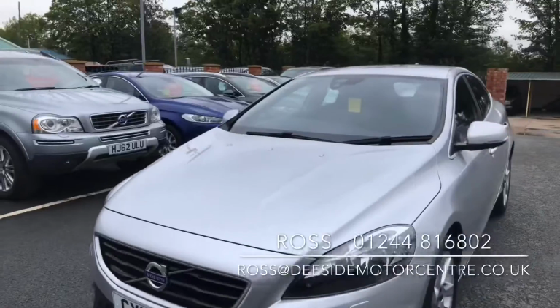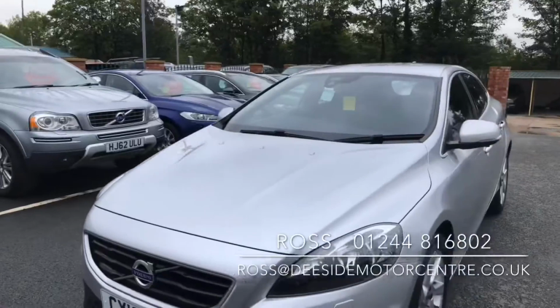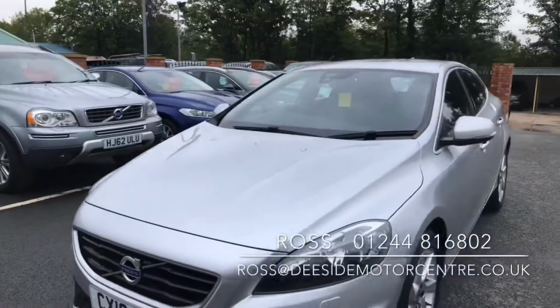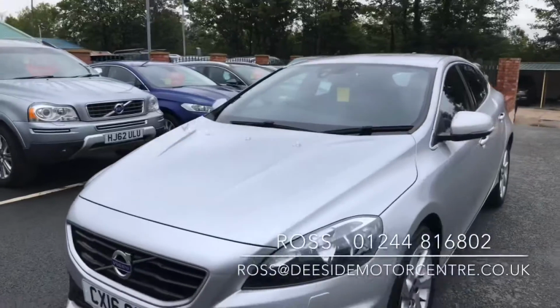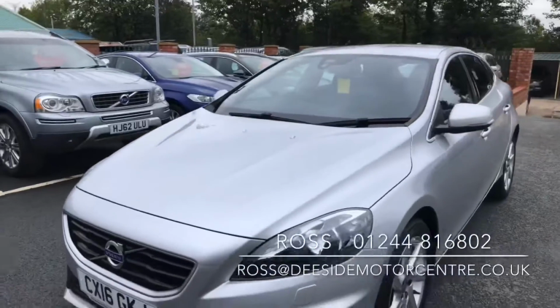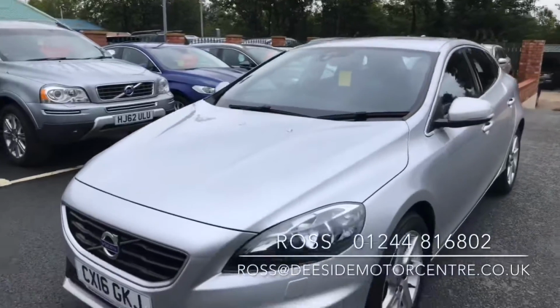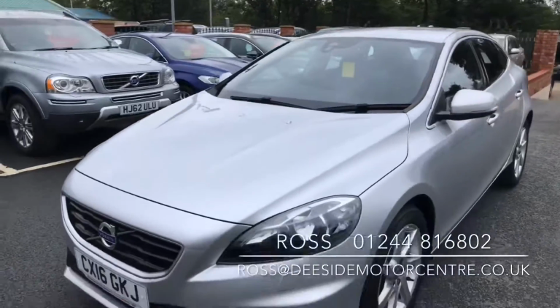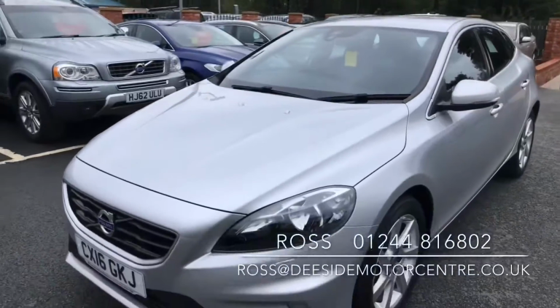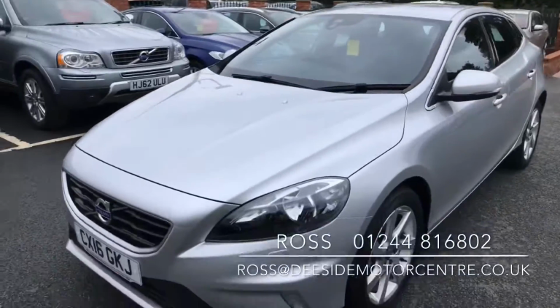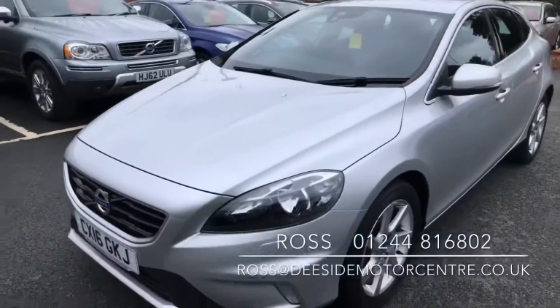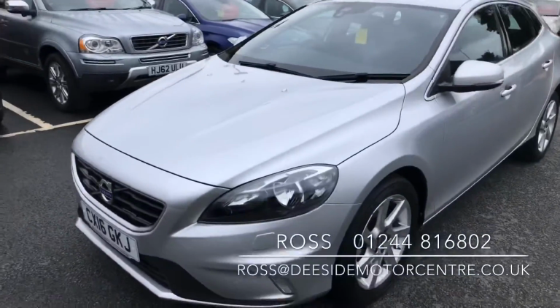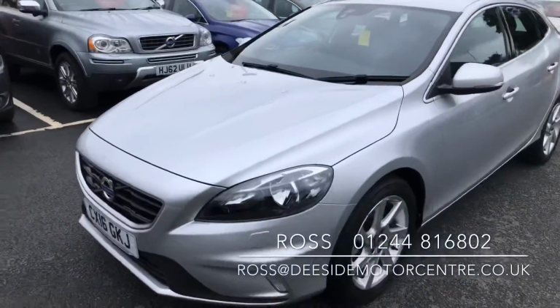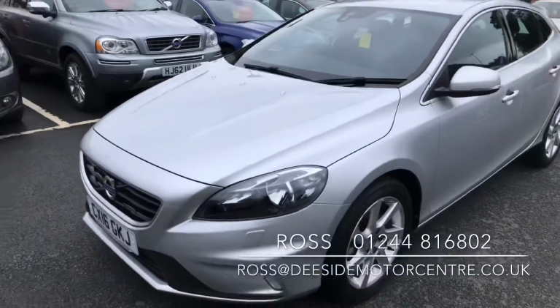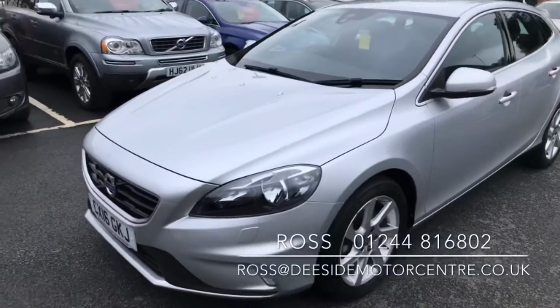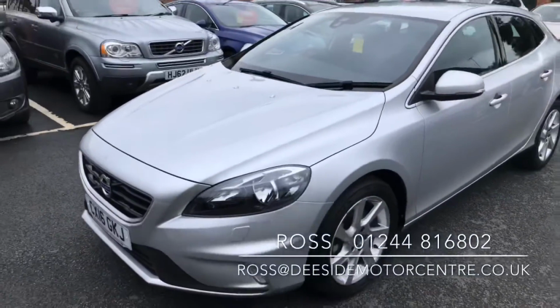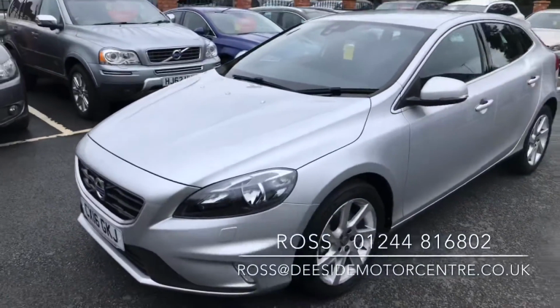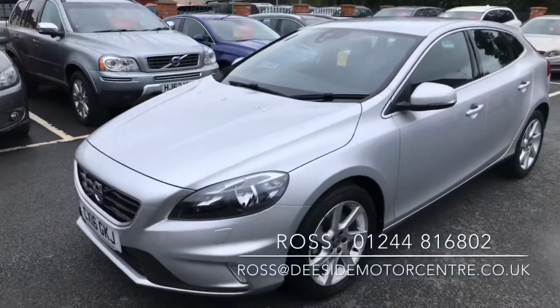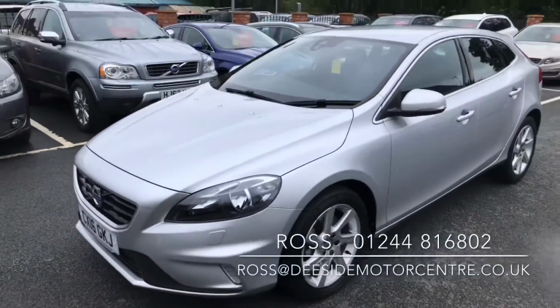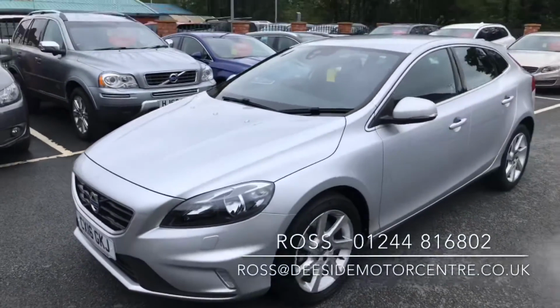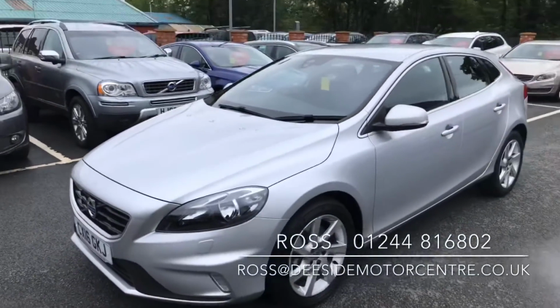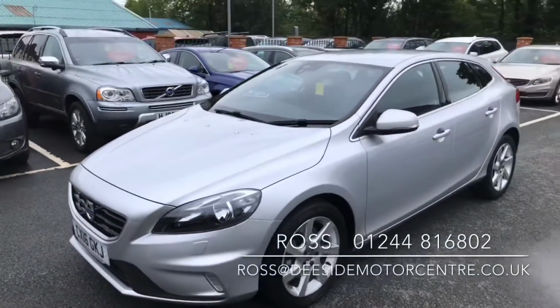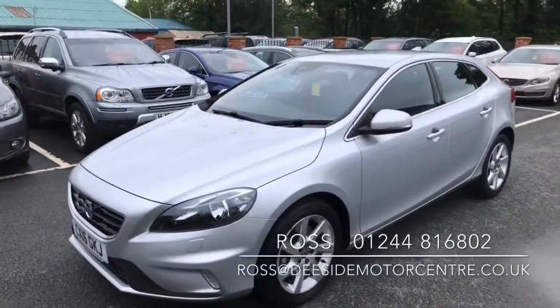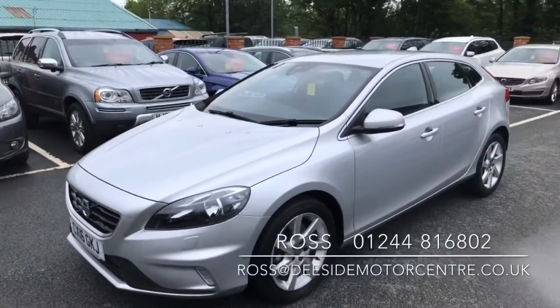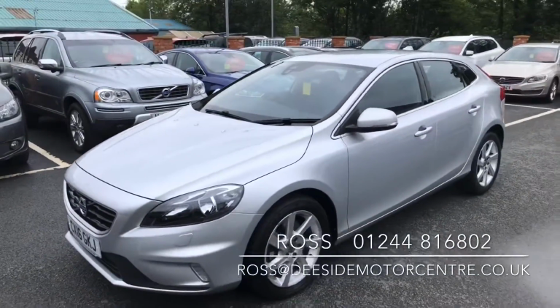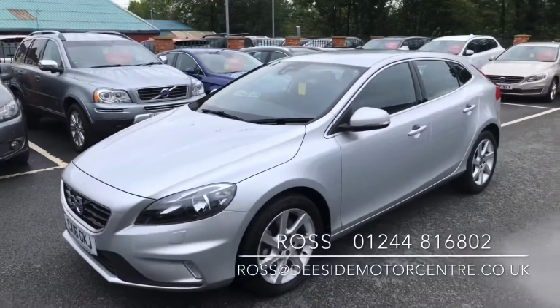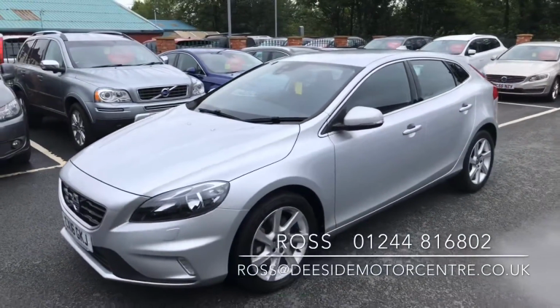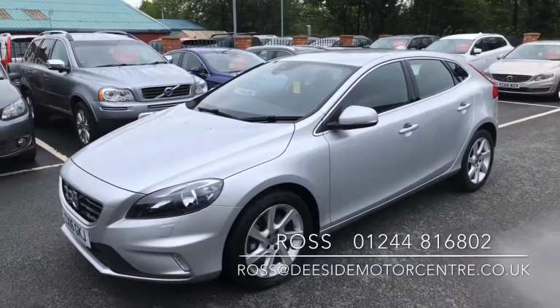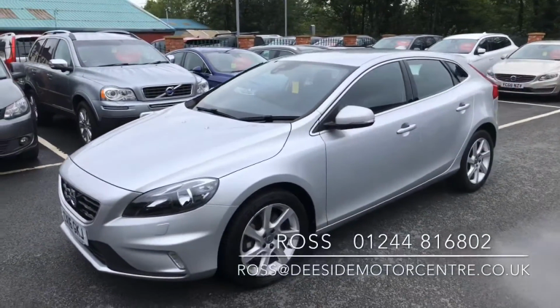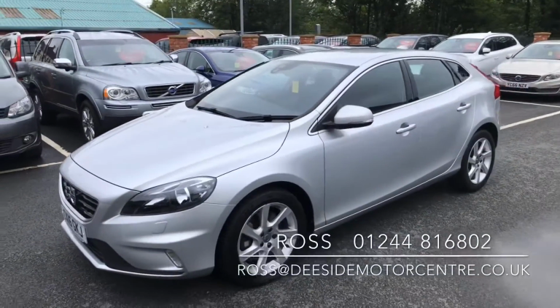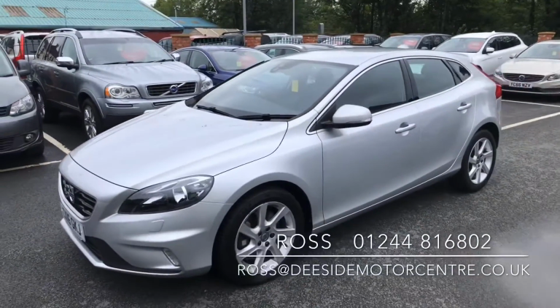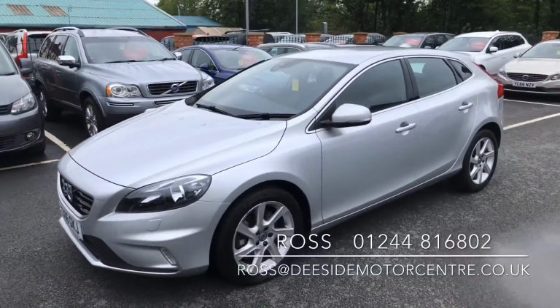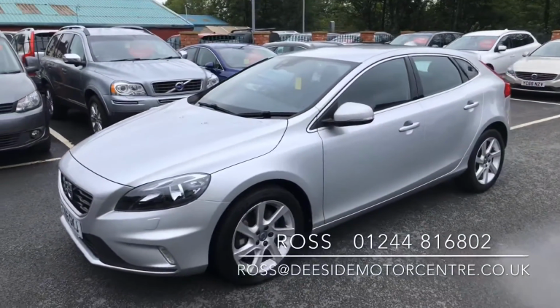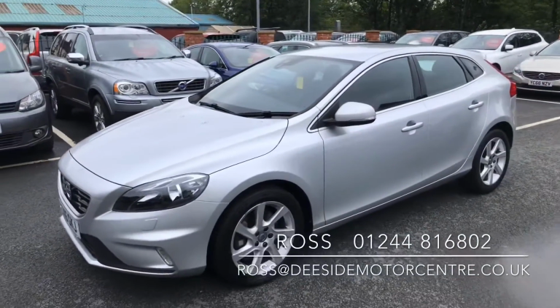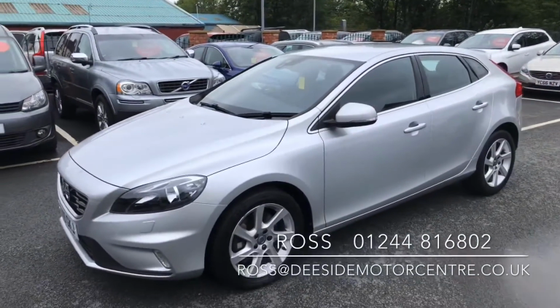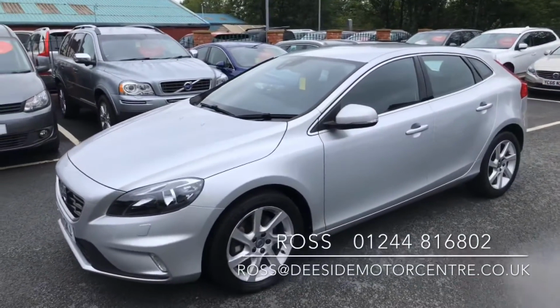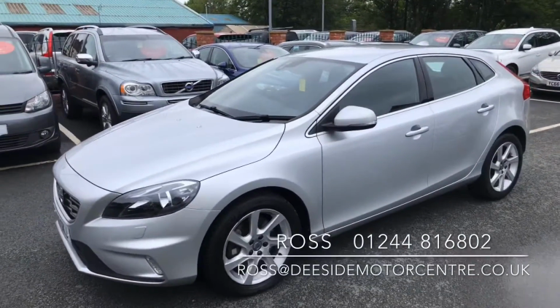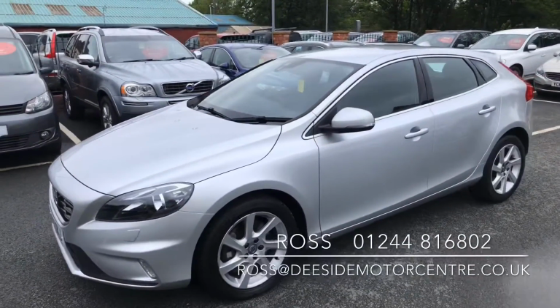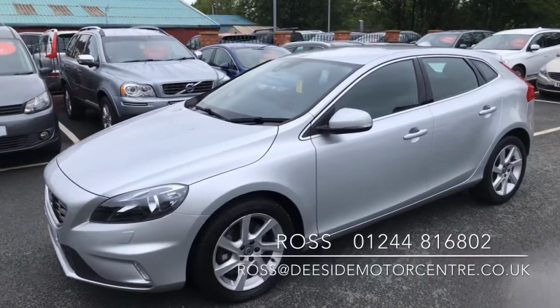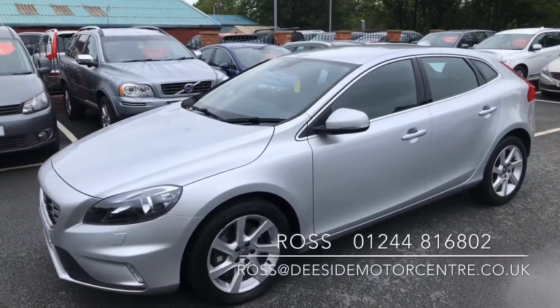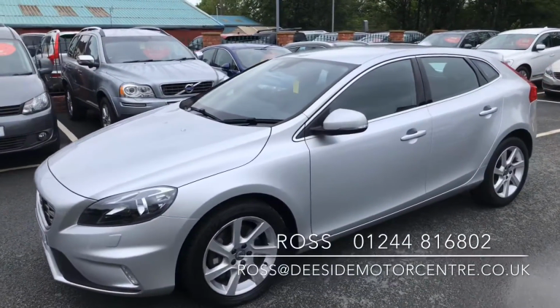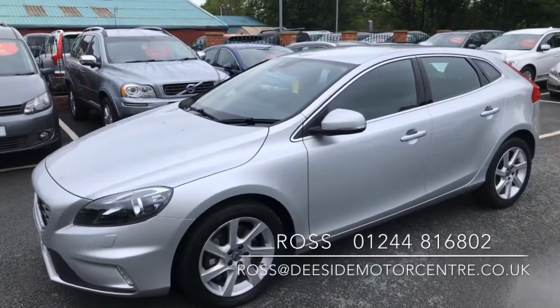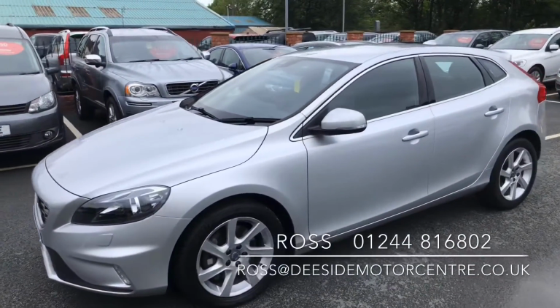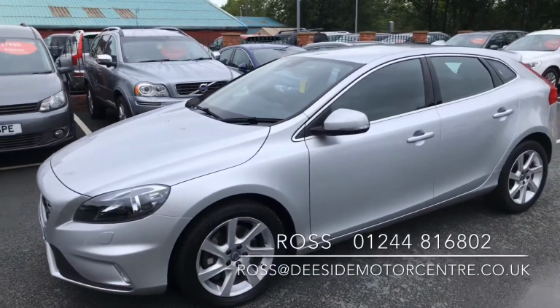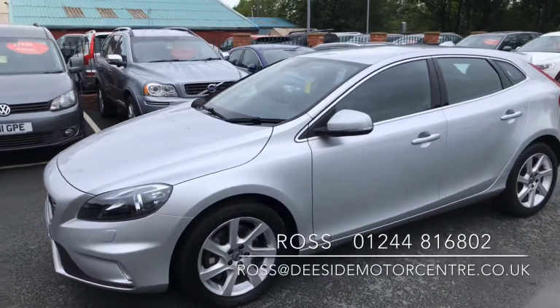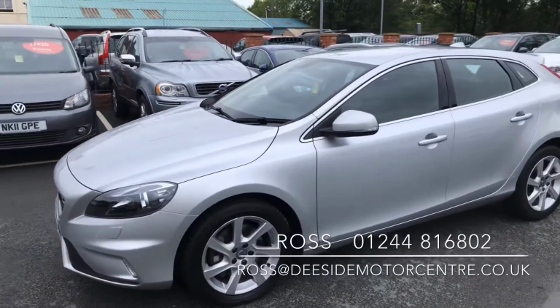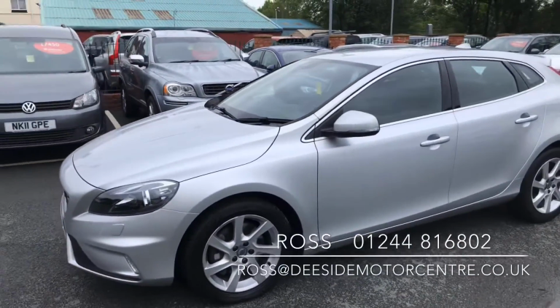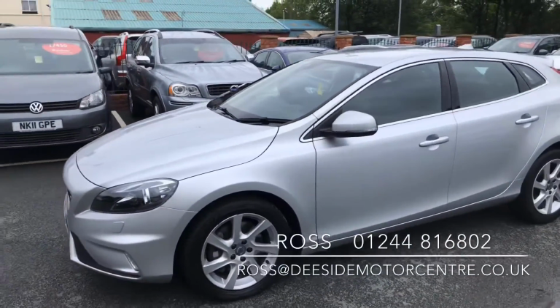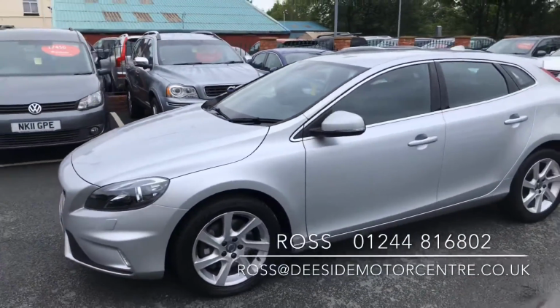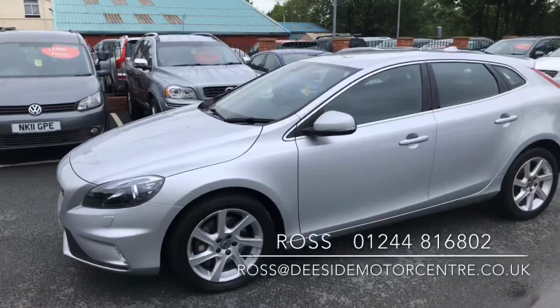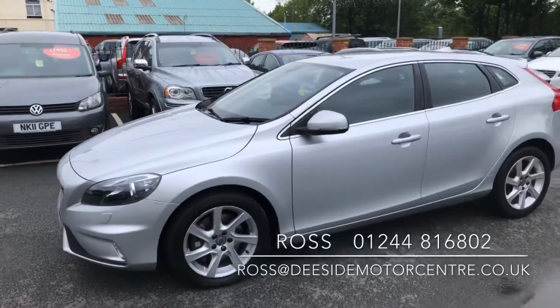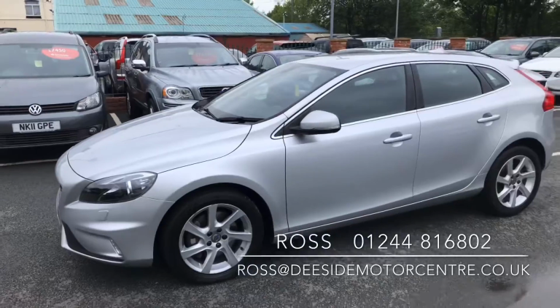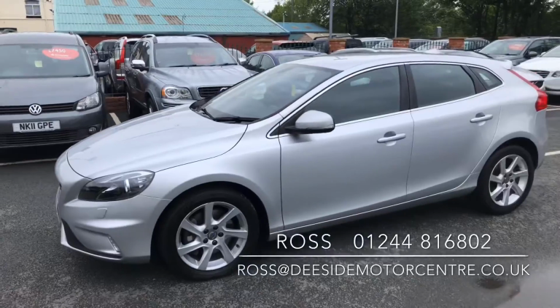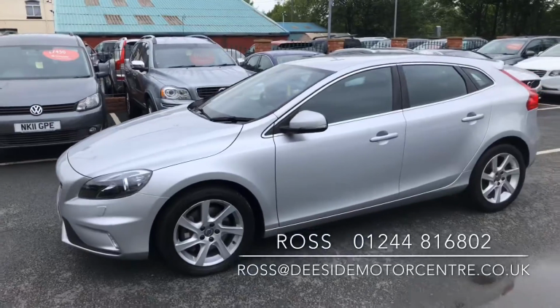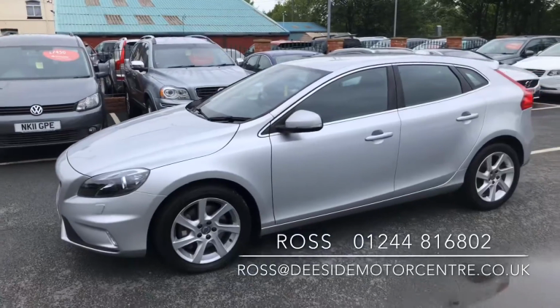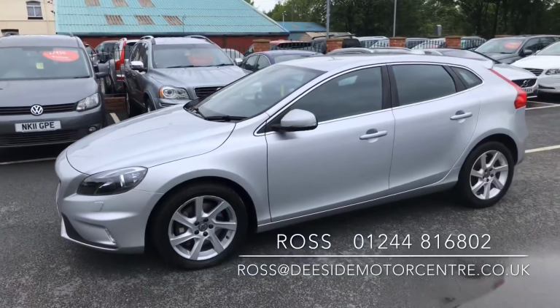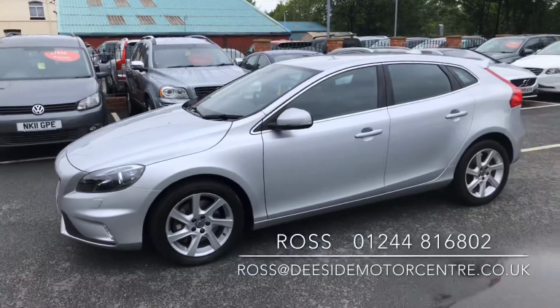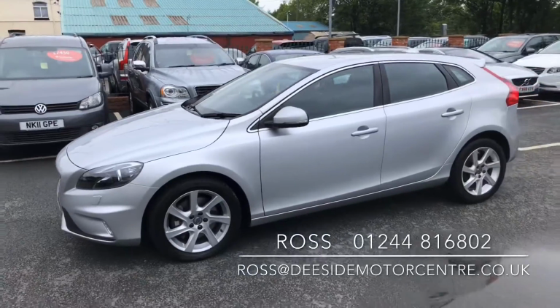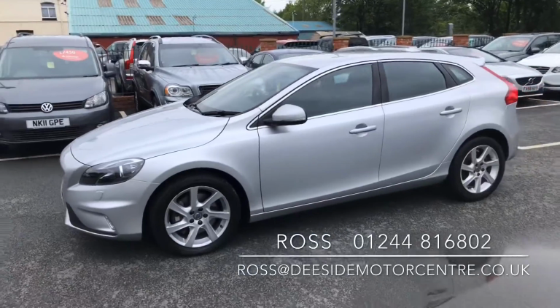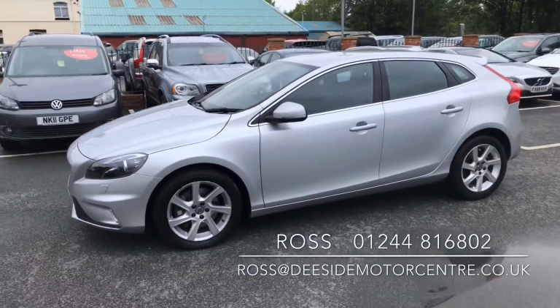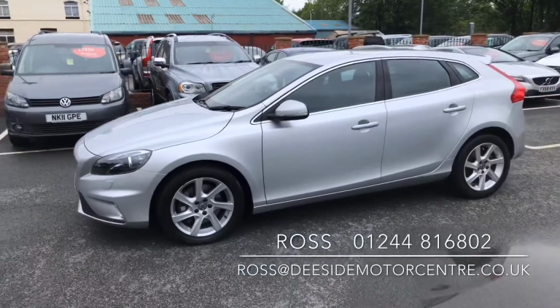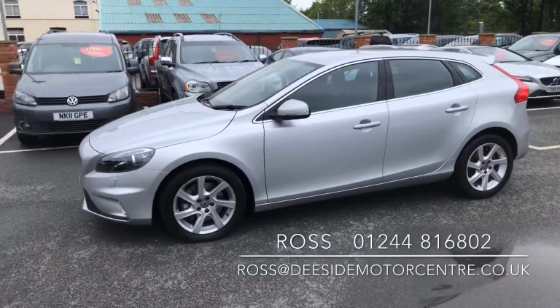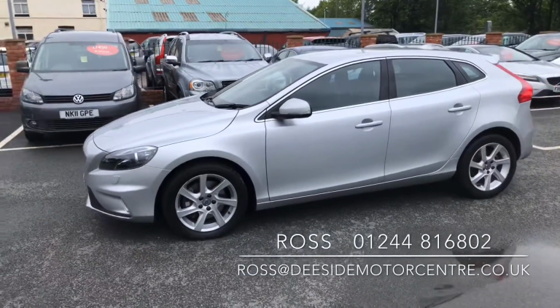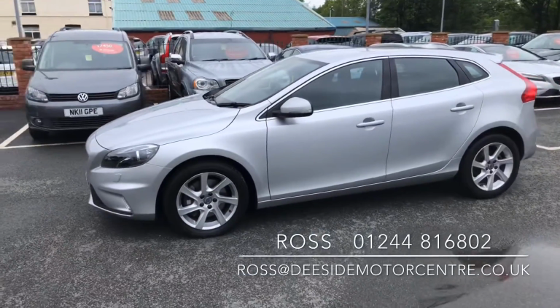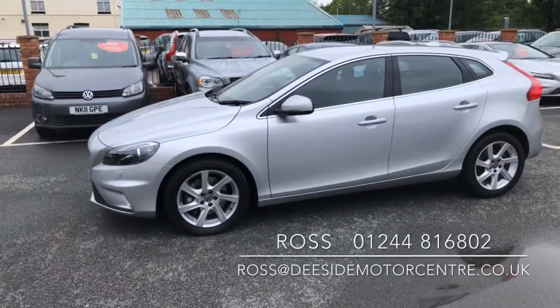Like all the cars here, this V40 will be checked over through the workshop. It'll come with a fresh 12-month MOT.